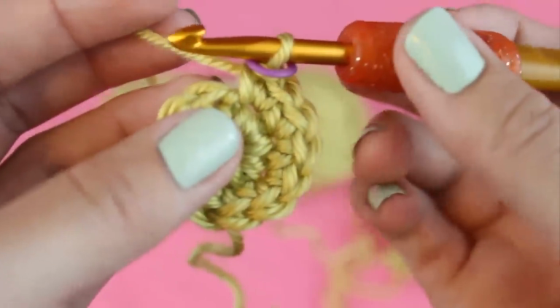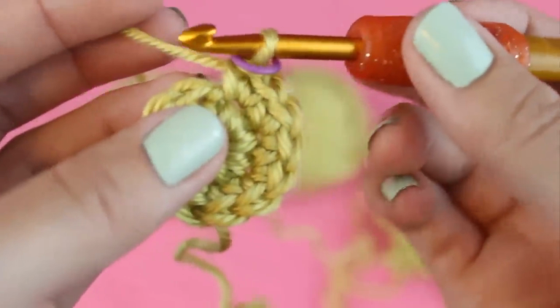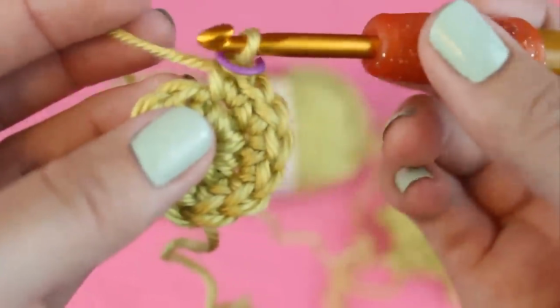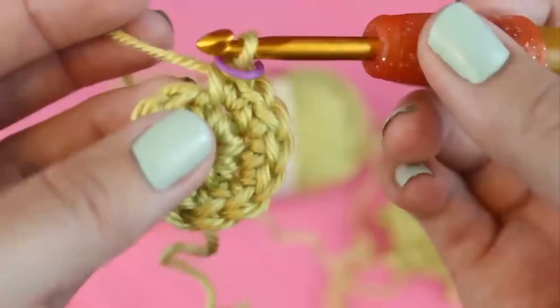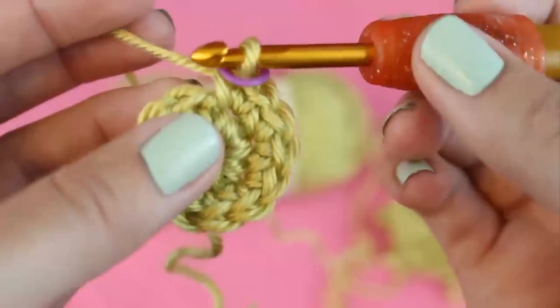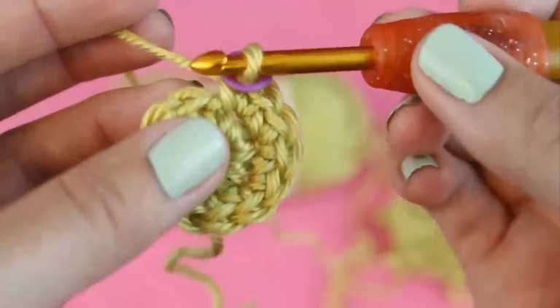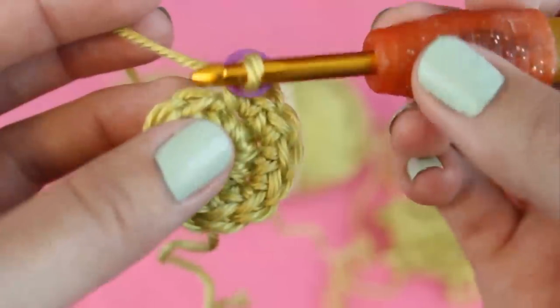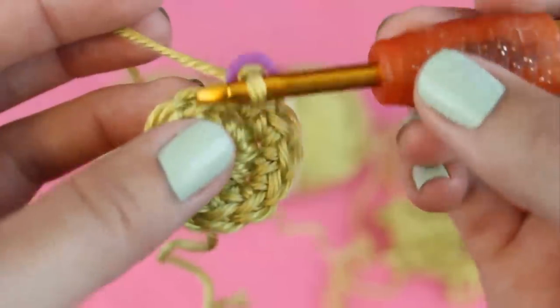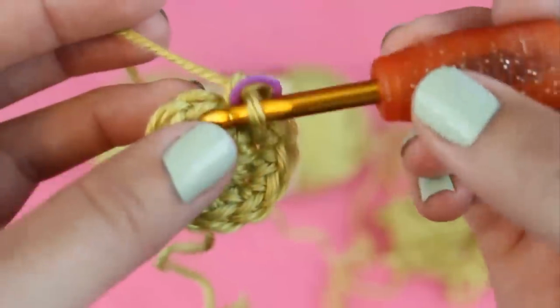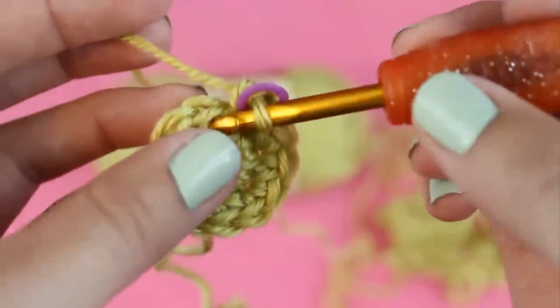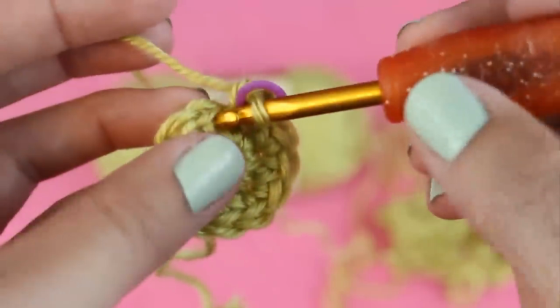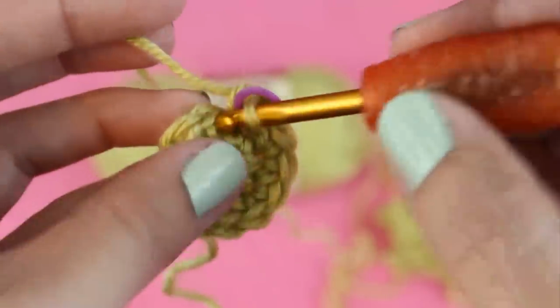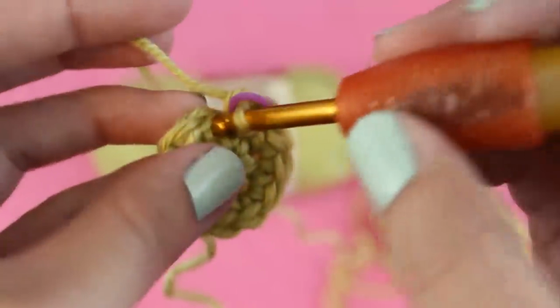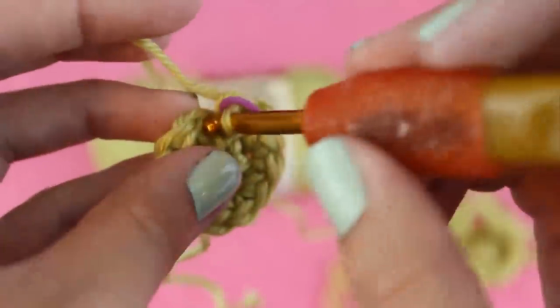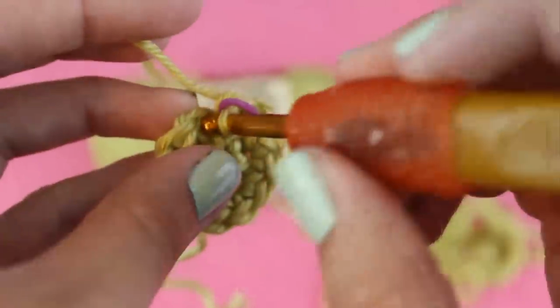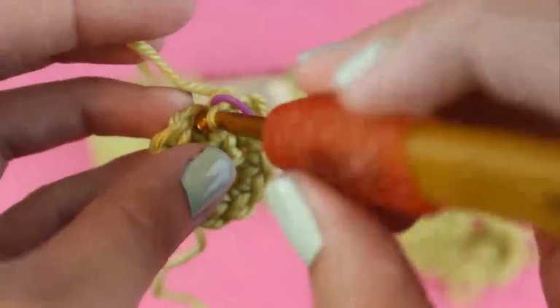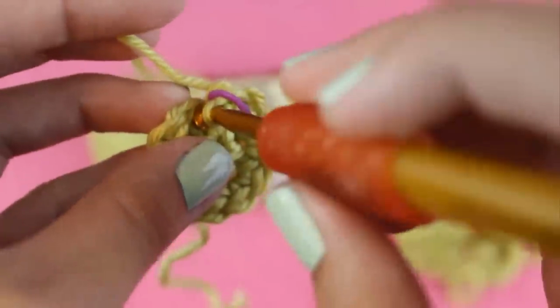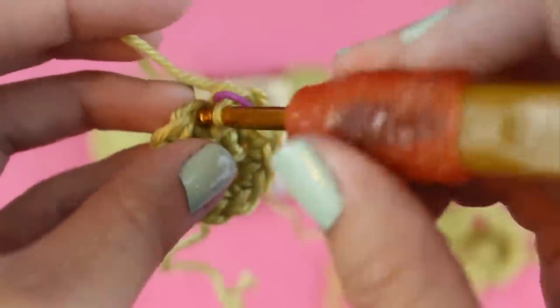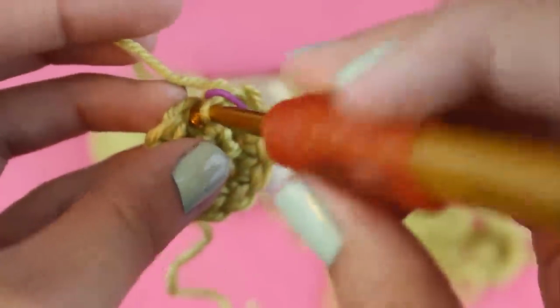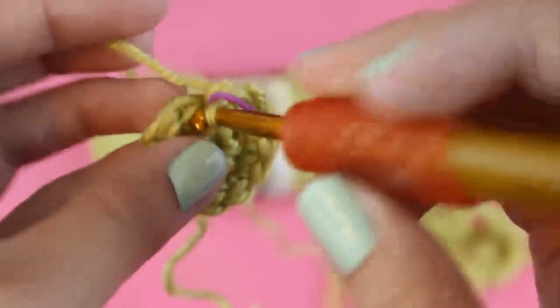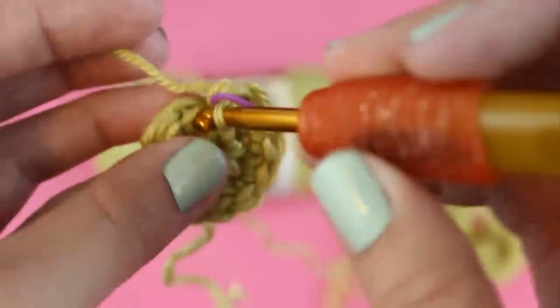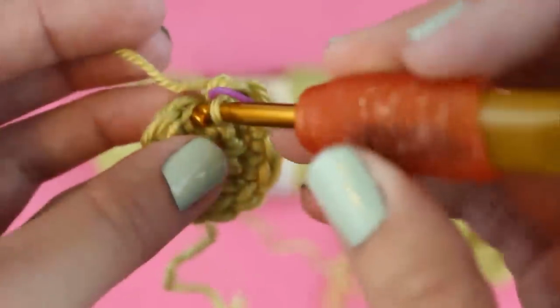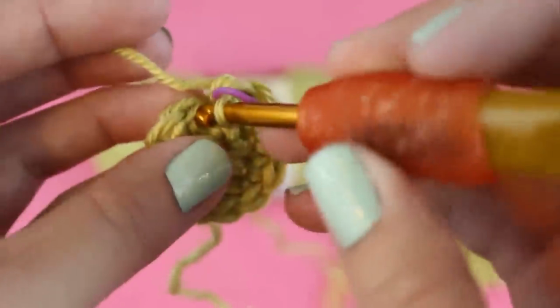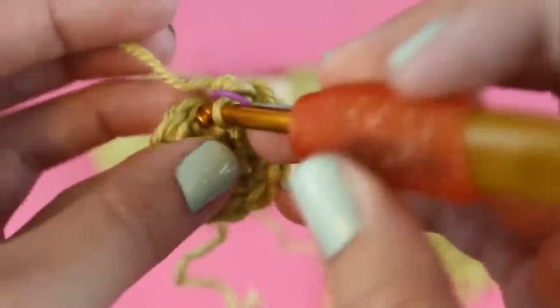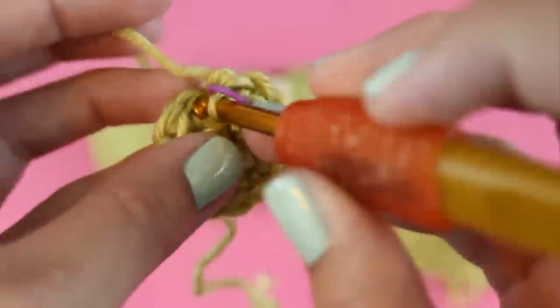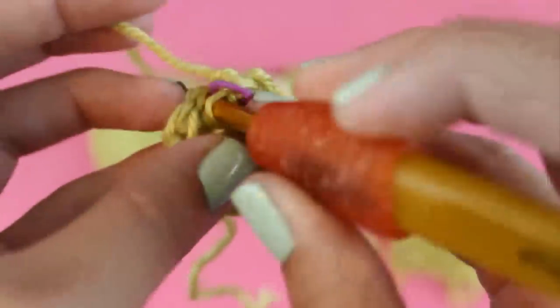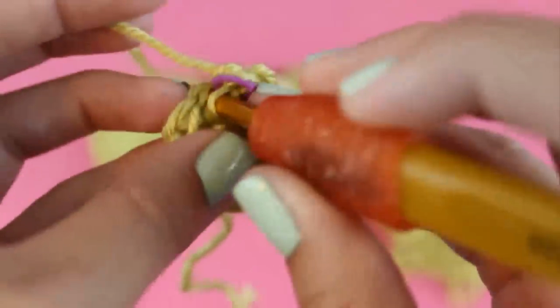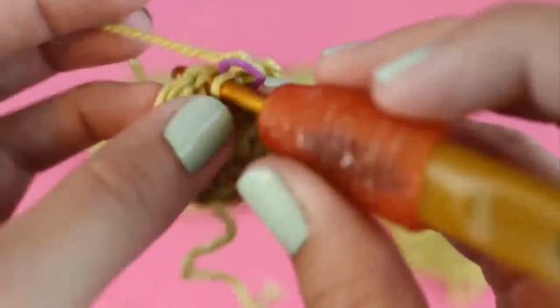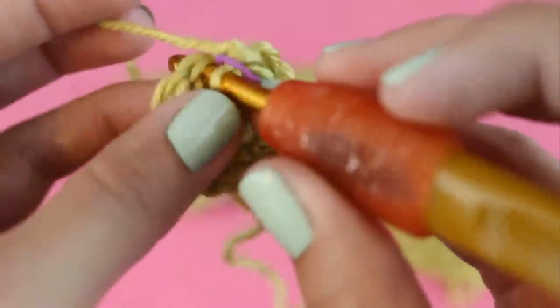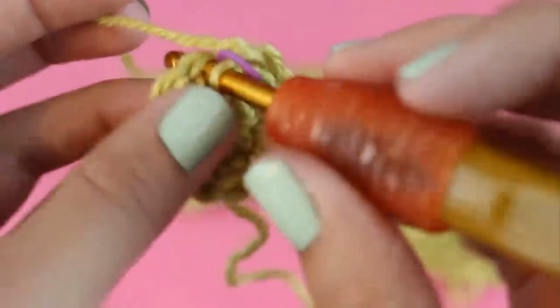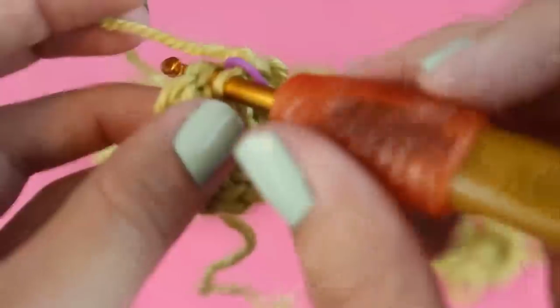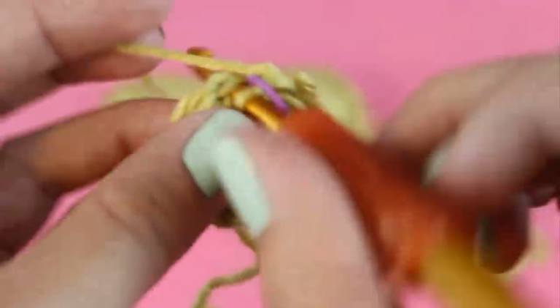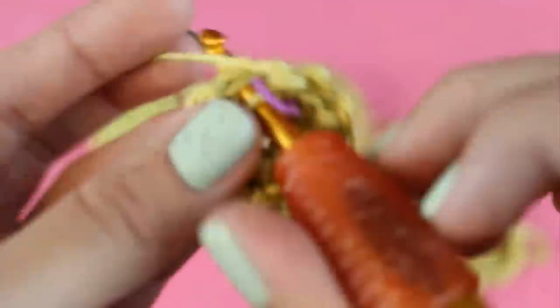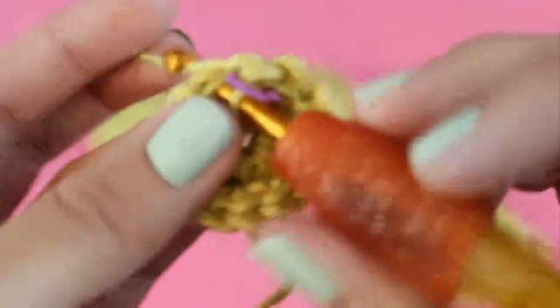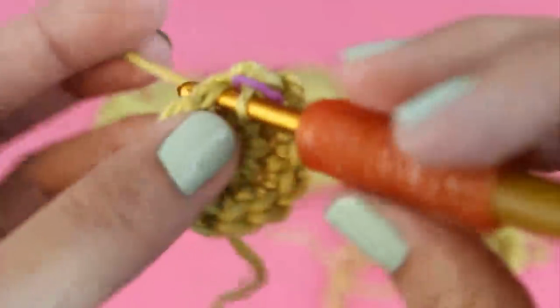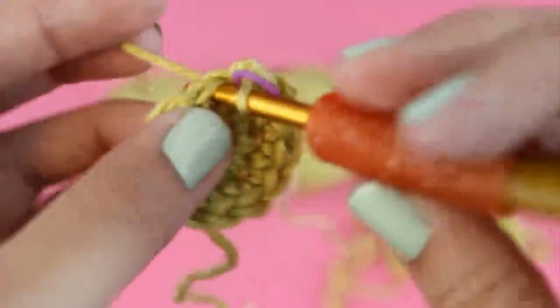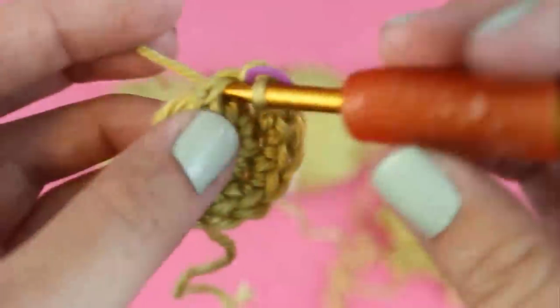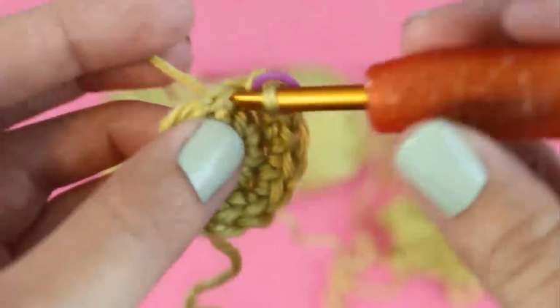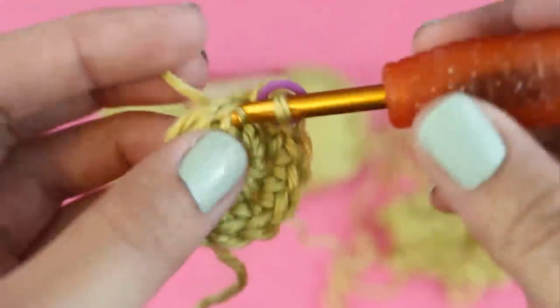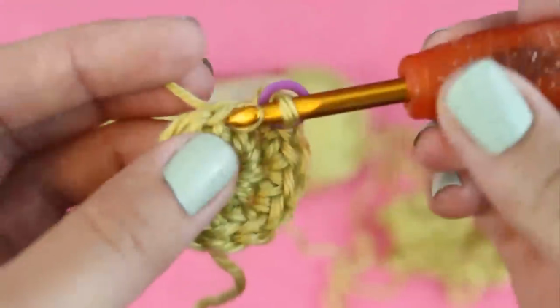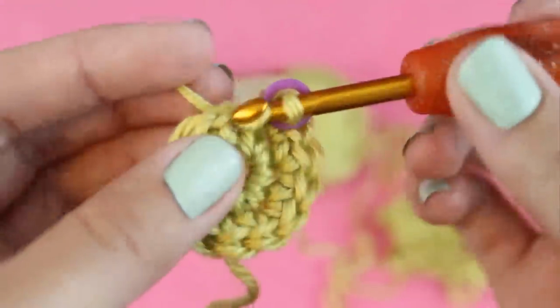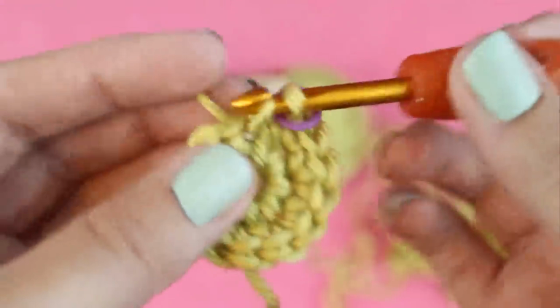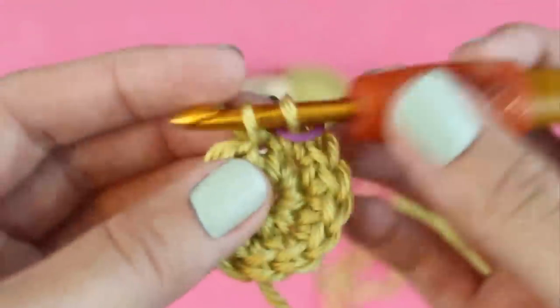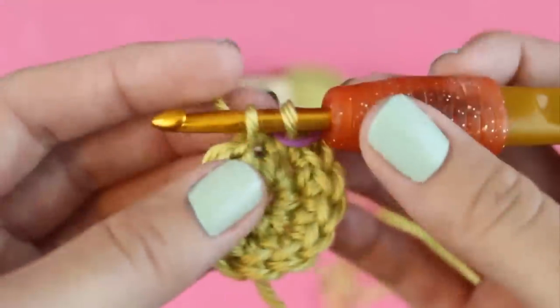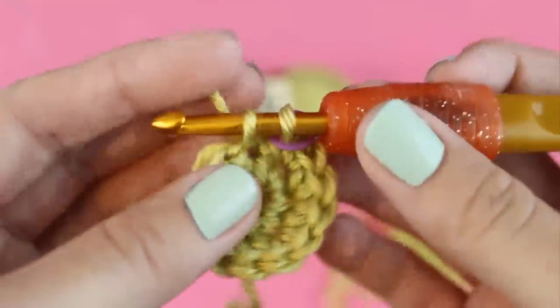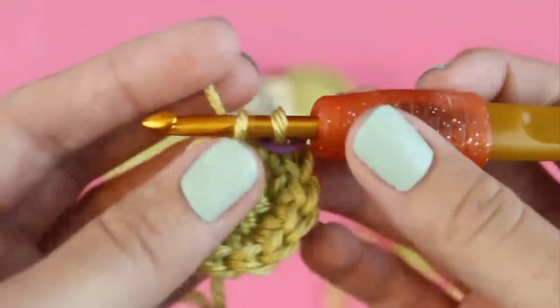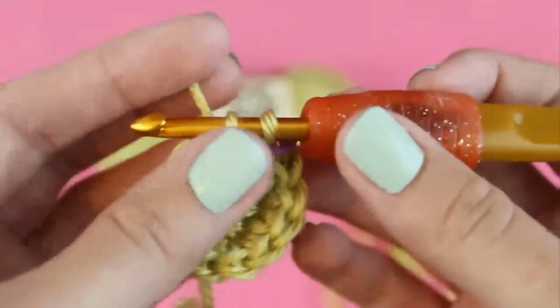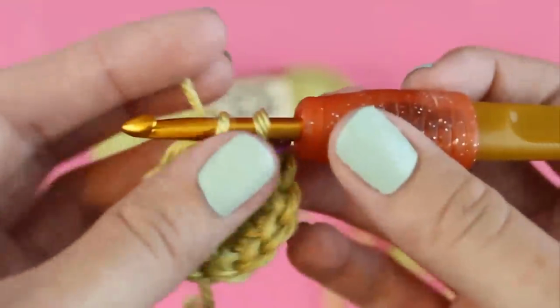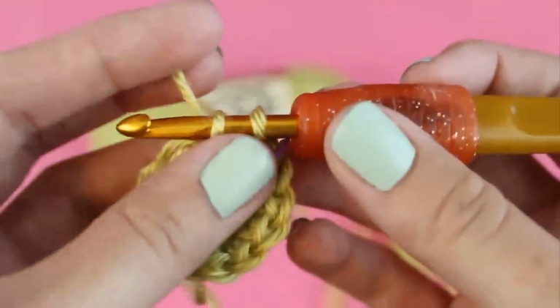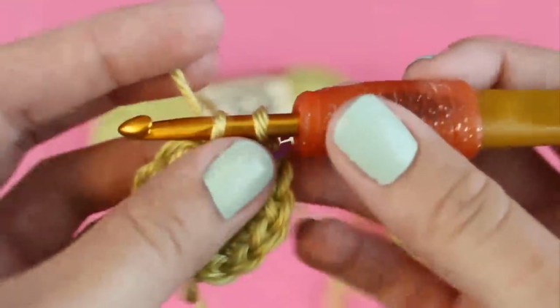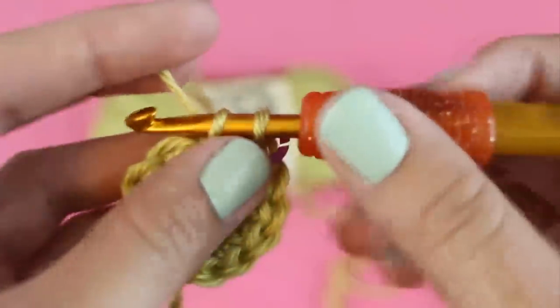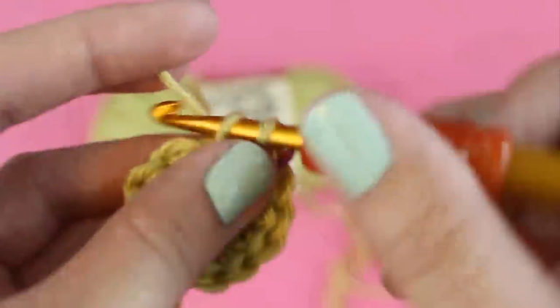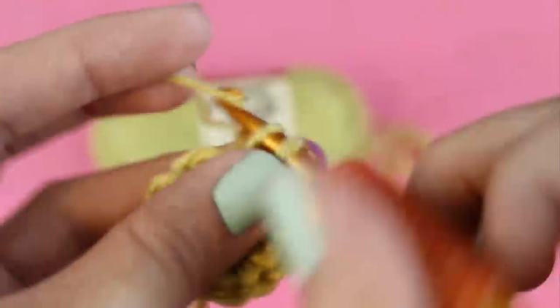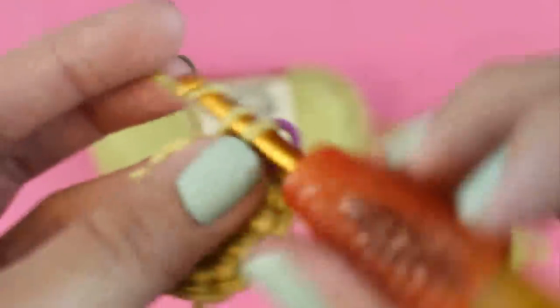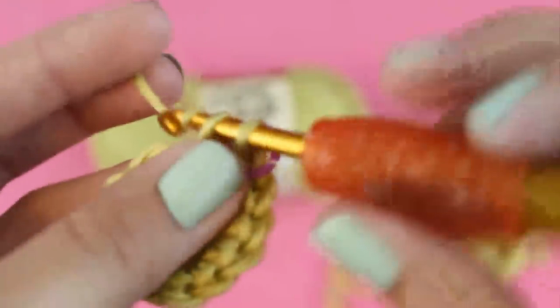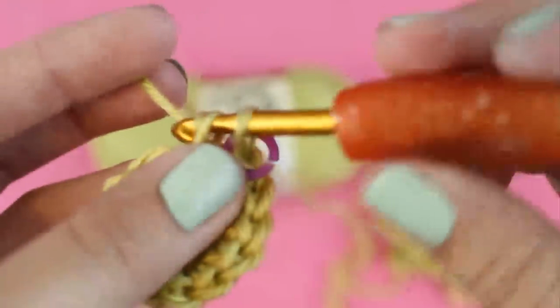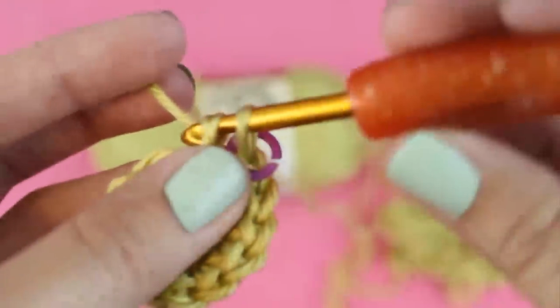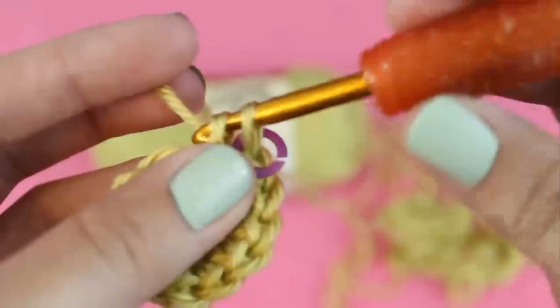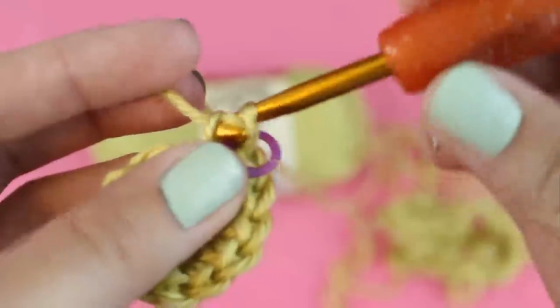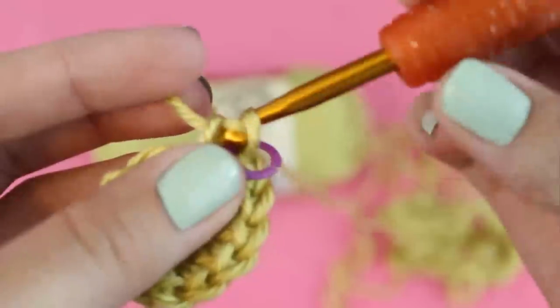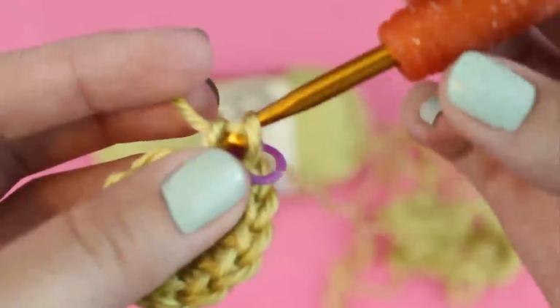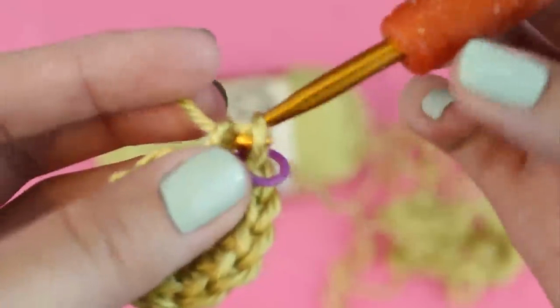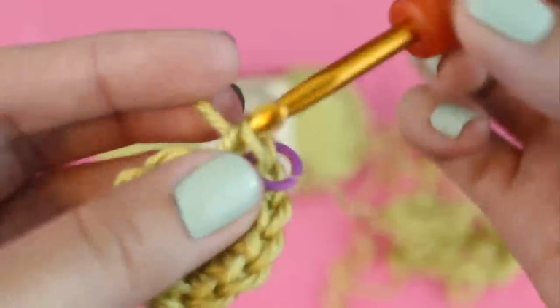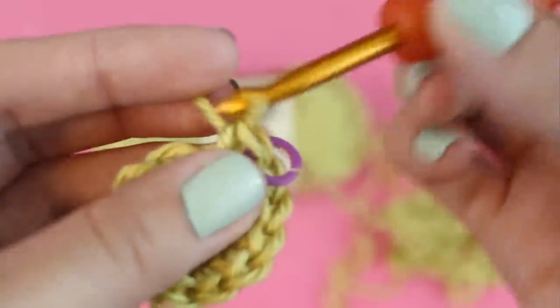For this round we're going to do one single crochet in the first stitch and then two single crochets in the next stitch, and then repeat this pattern all the way around. You can see the stitch marker around.